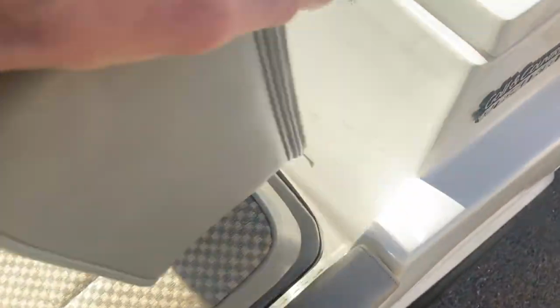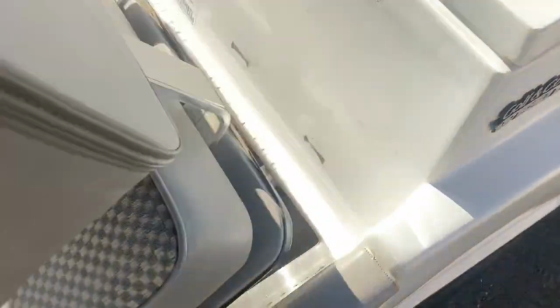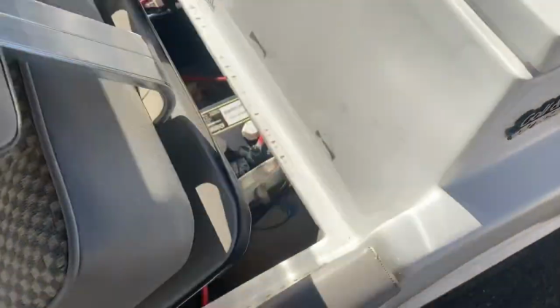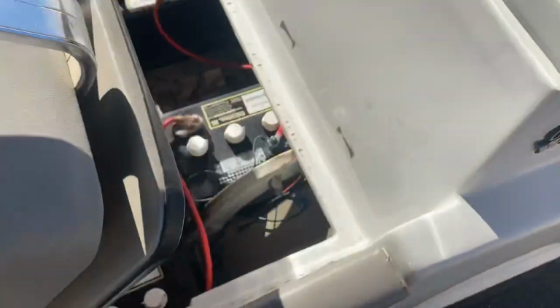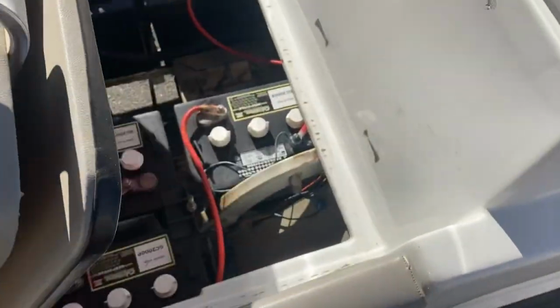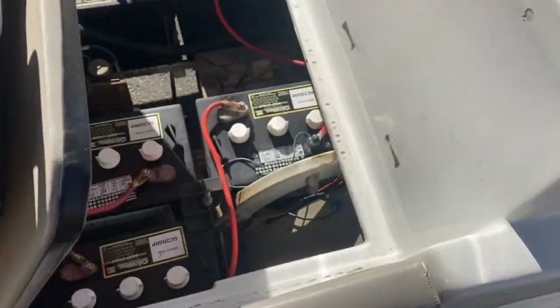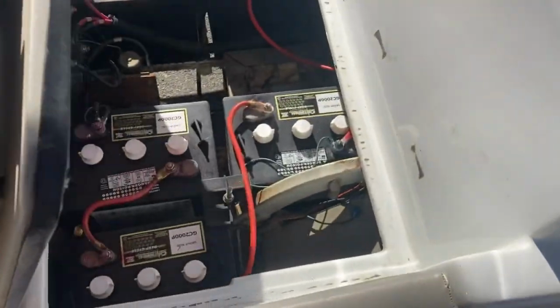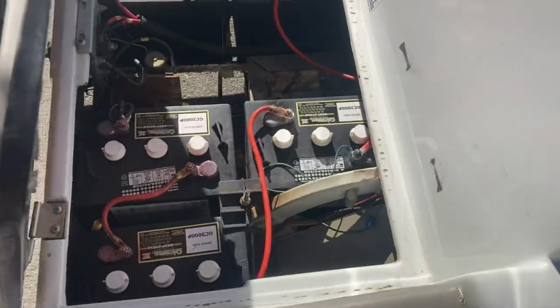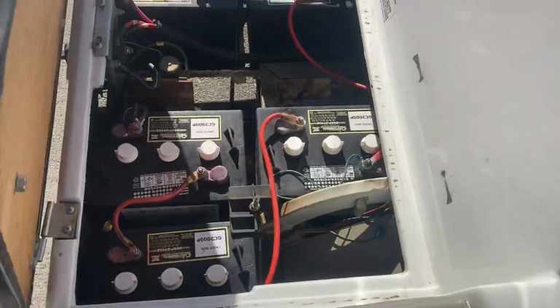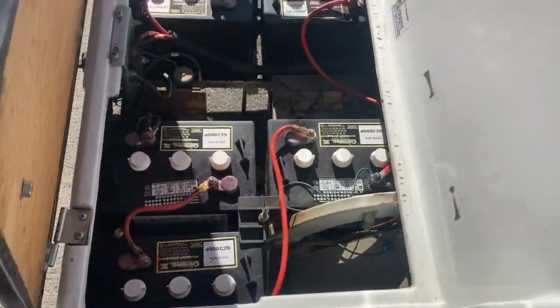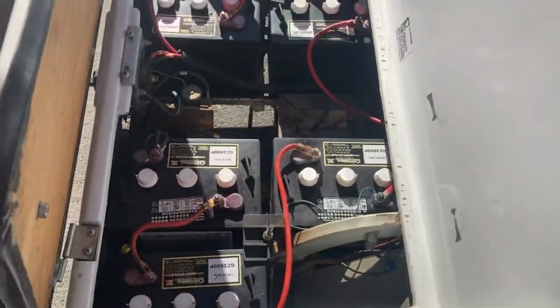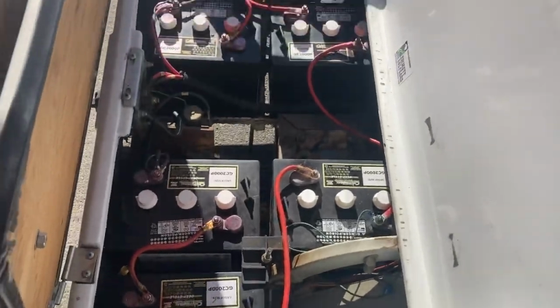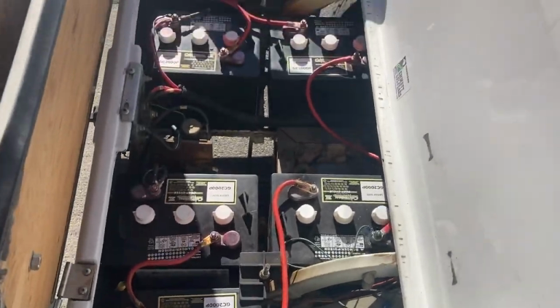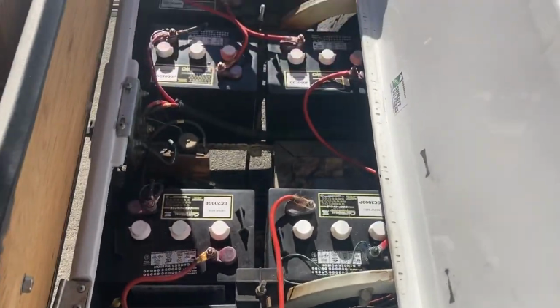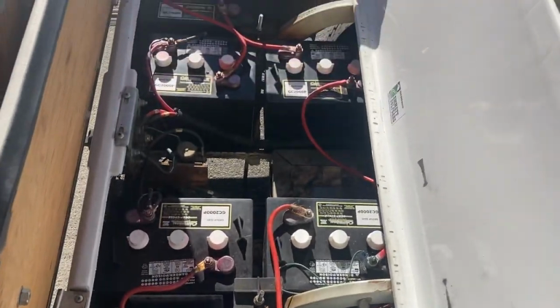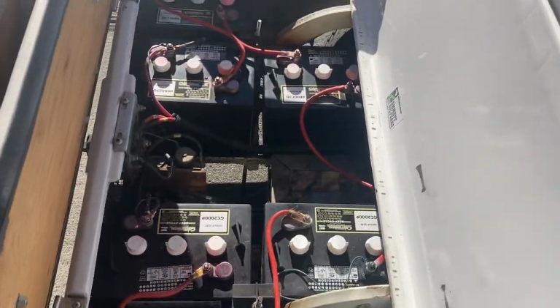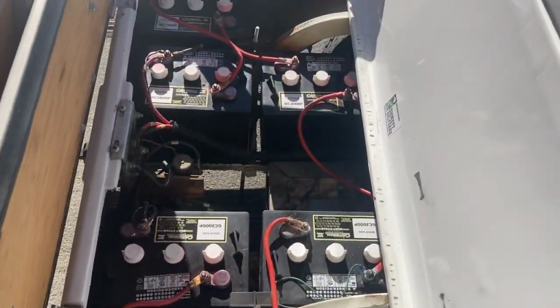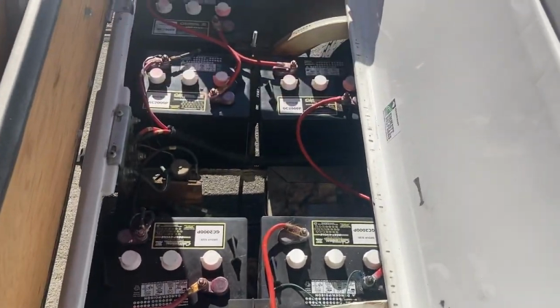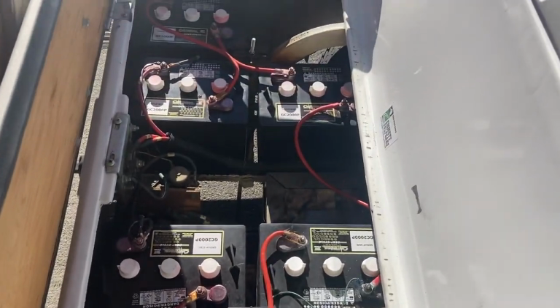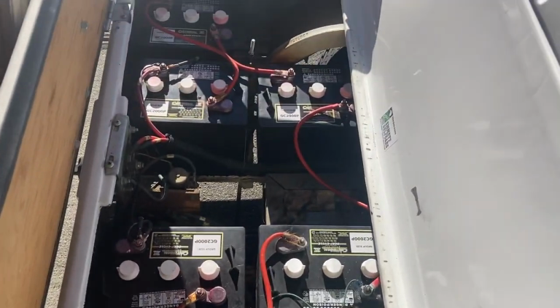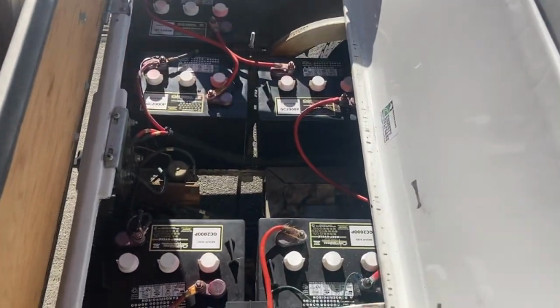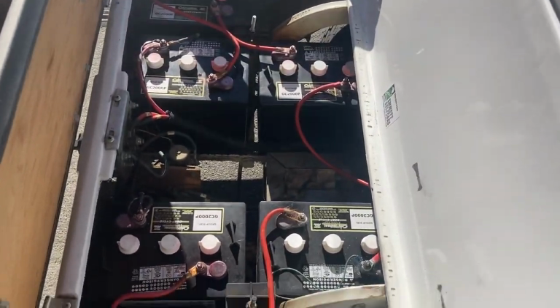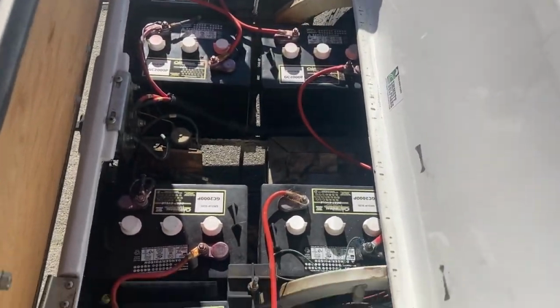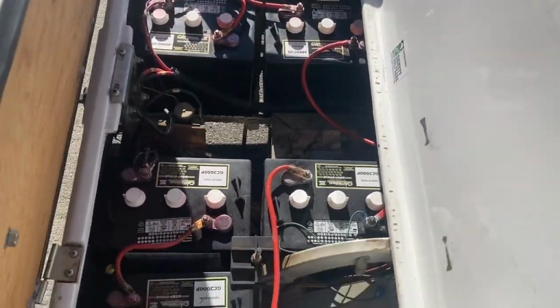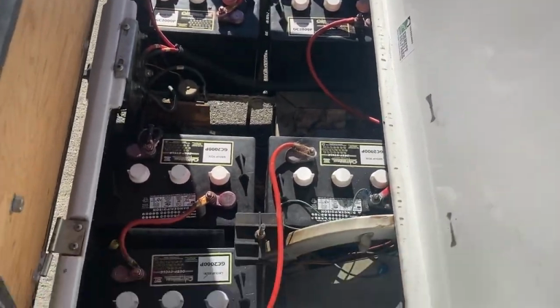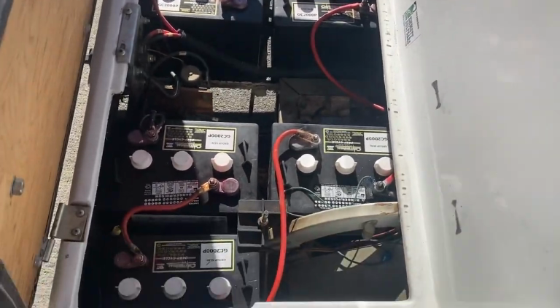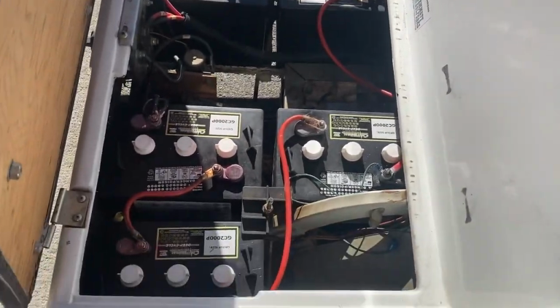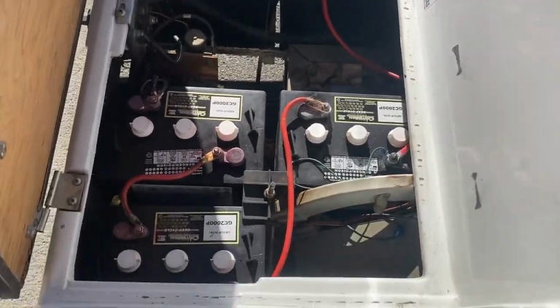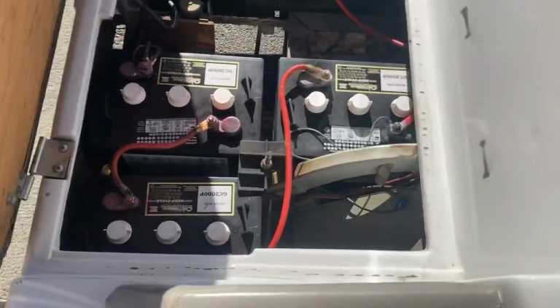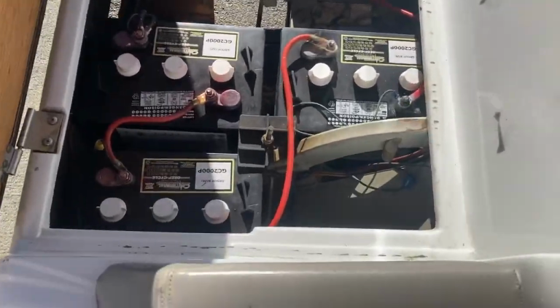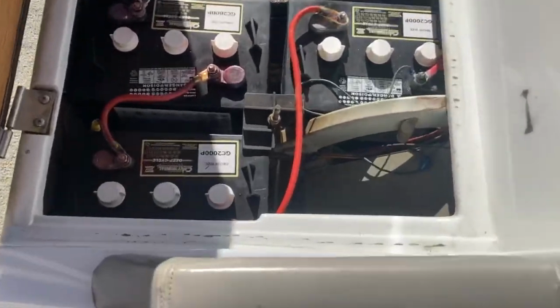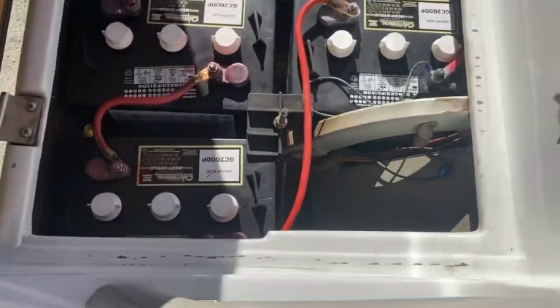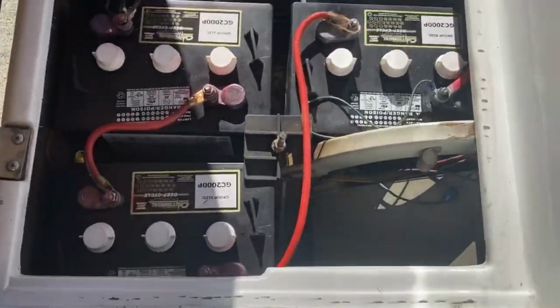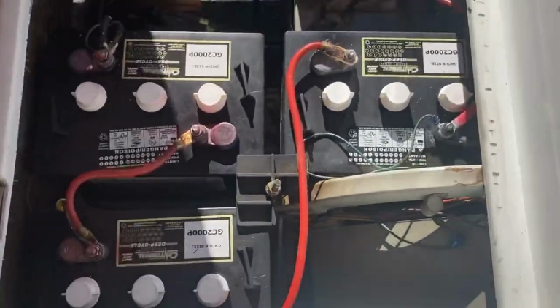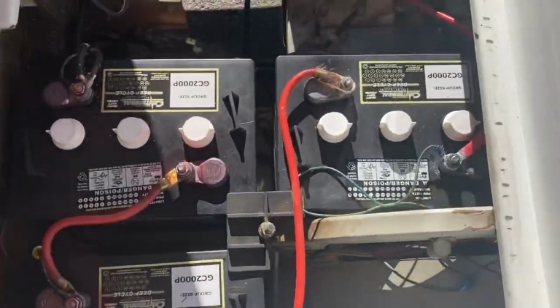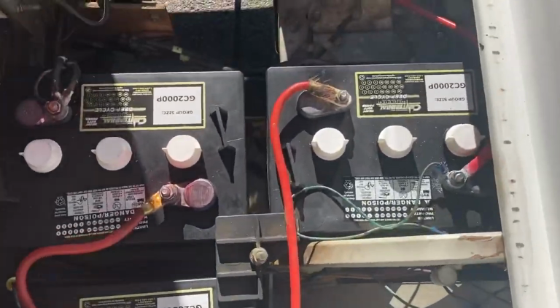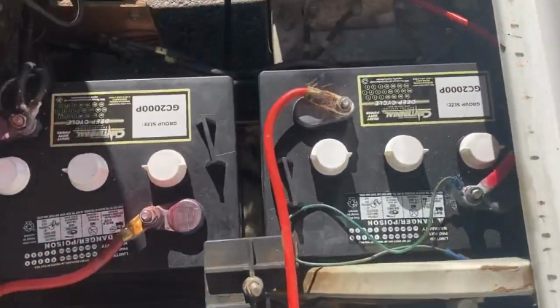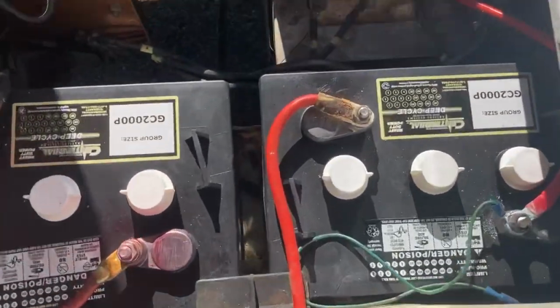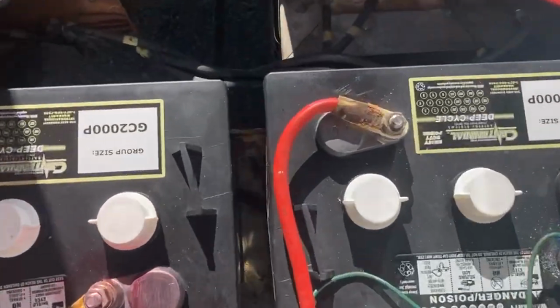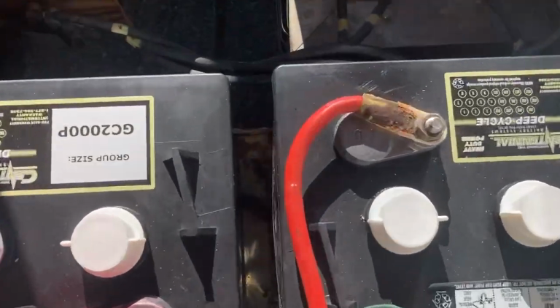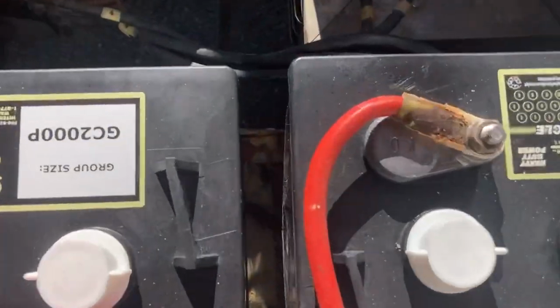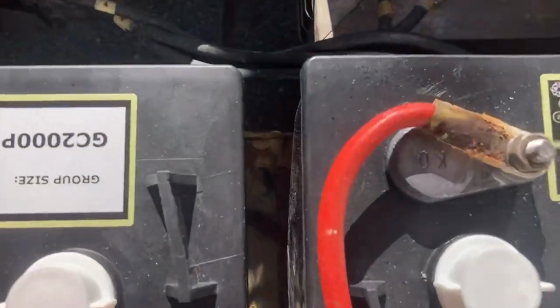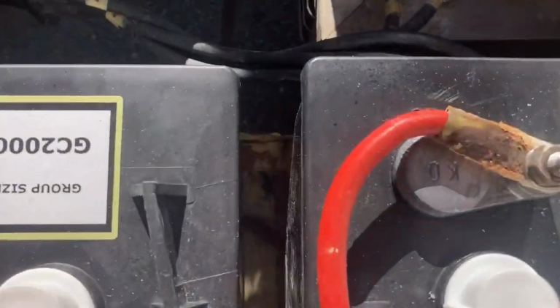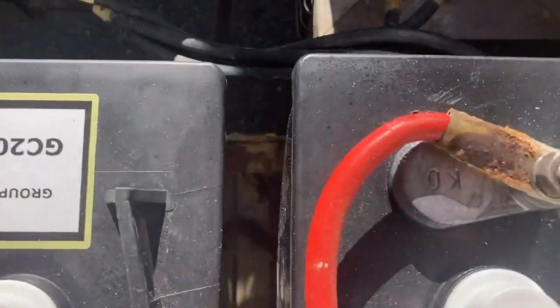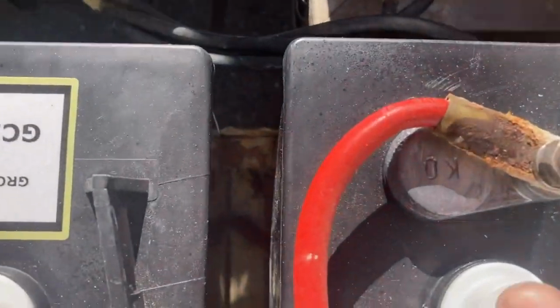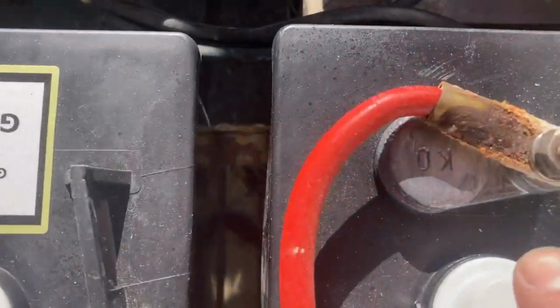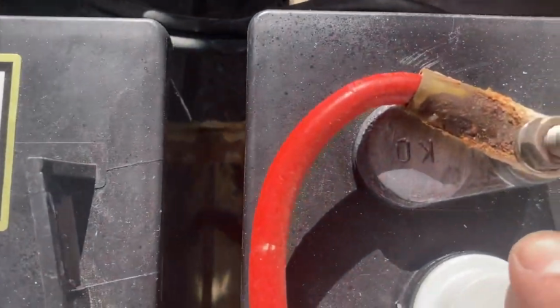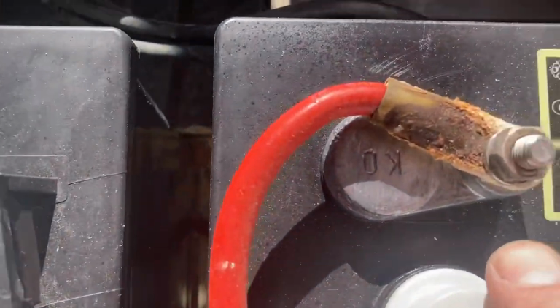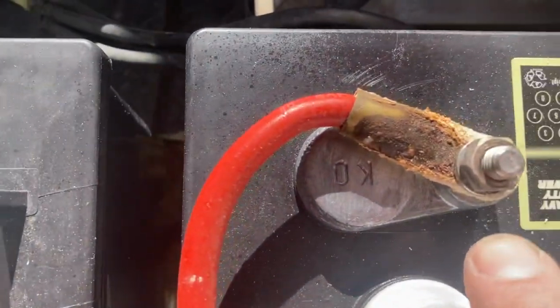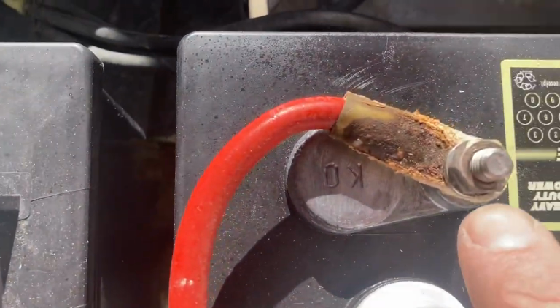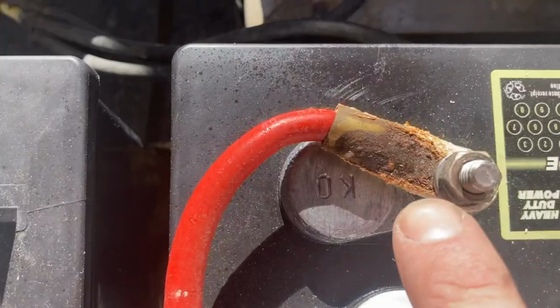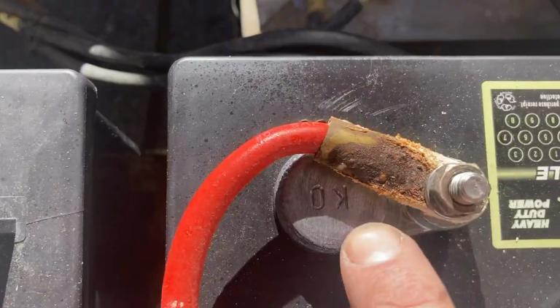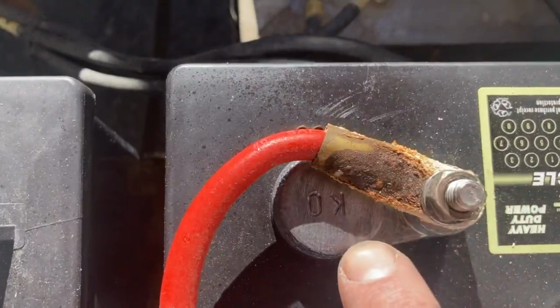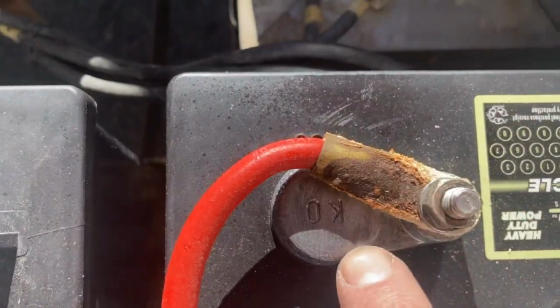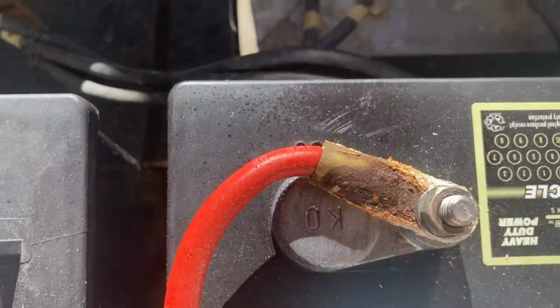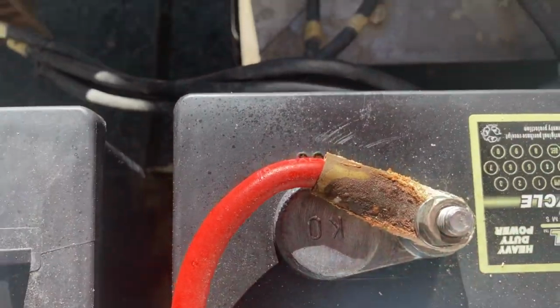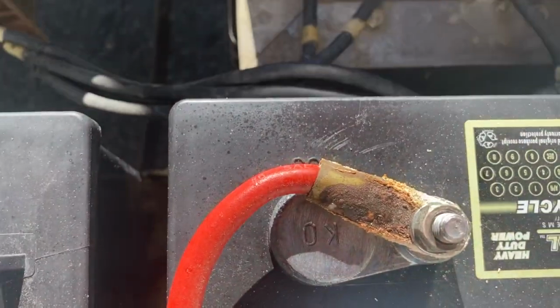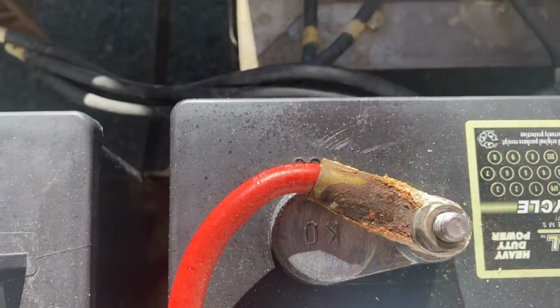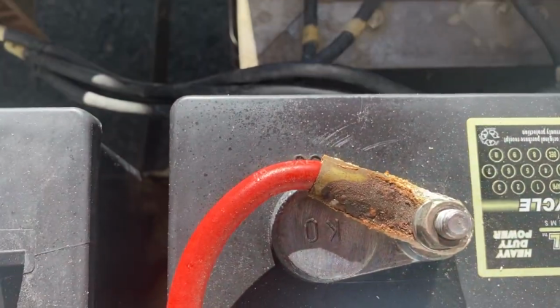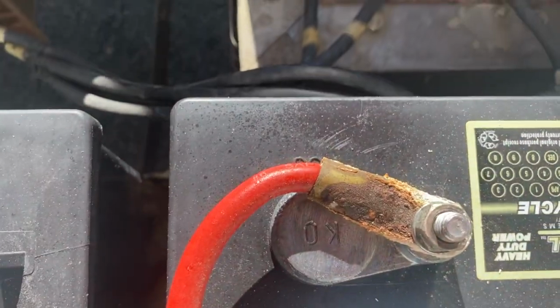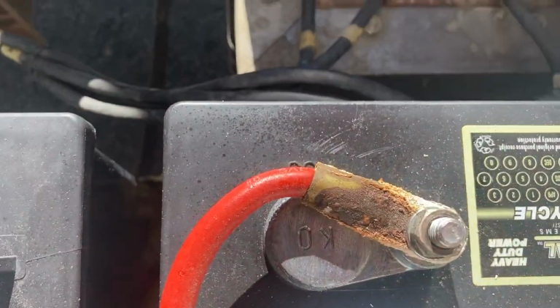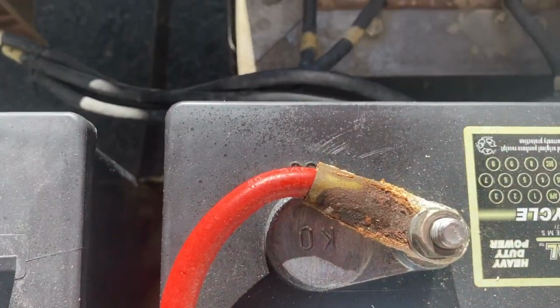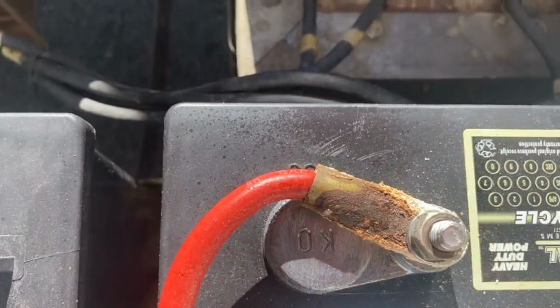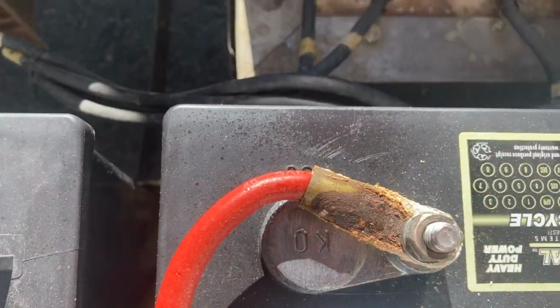This is a 36-volt. Got brand new batteries — these are 2020s. There's your K0 right there, as you can see.